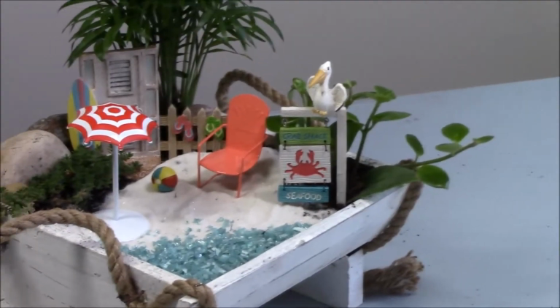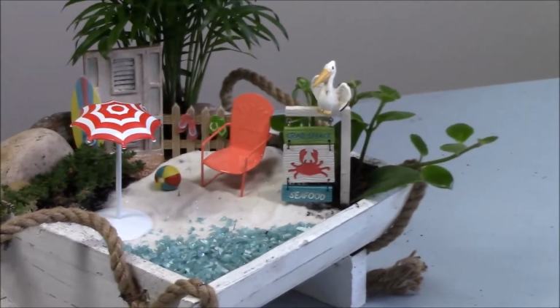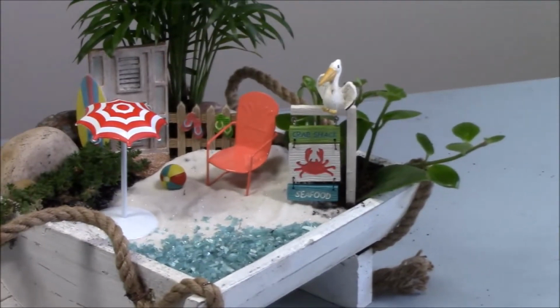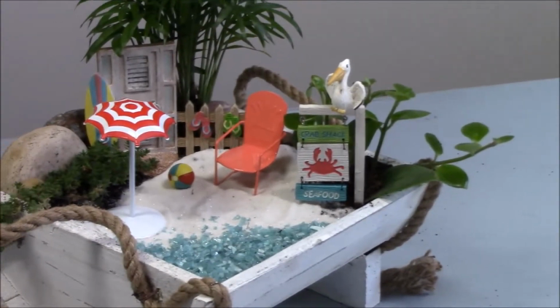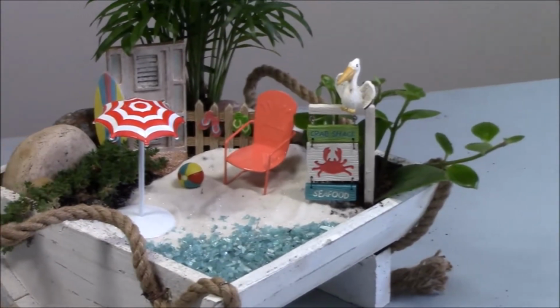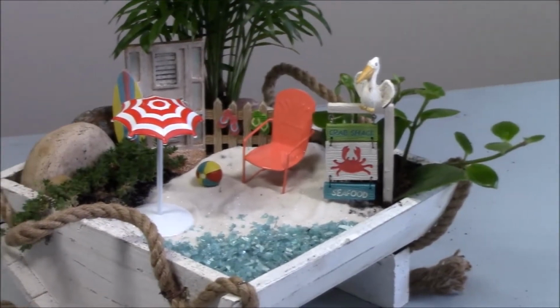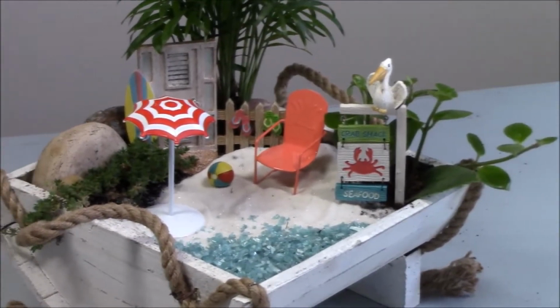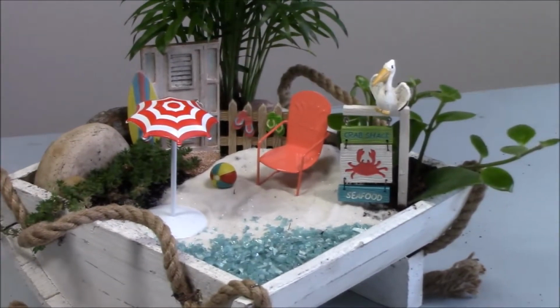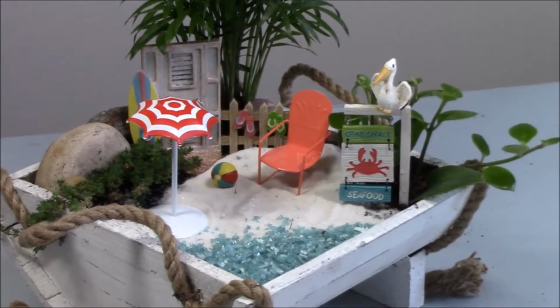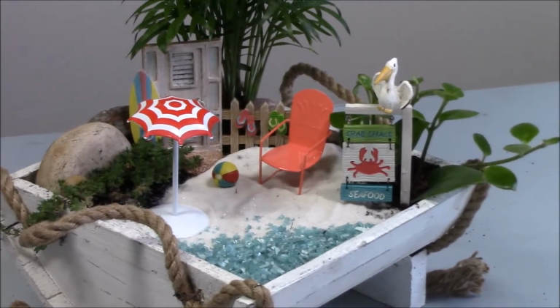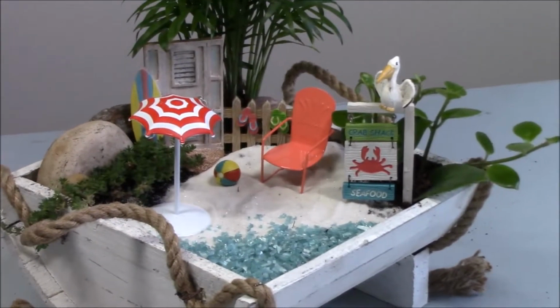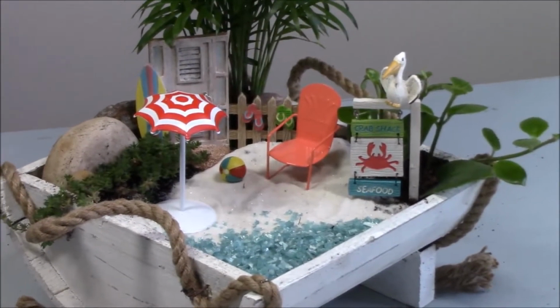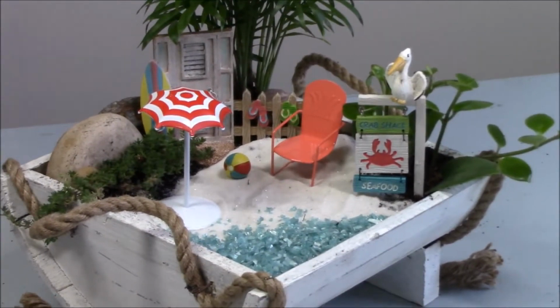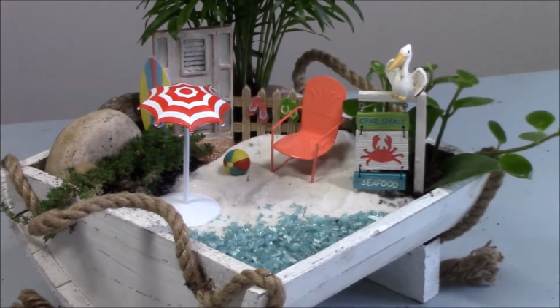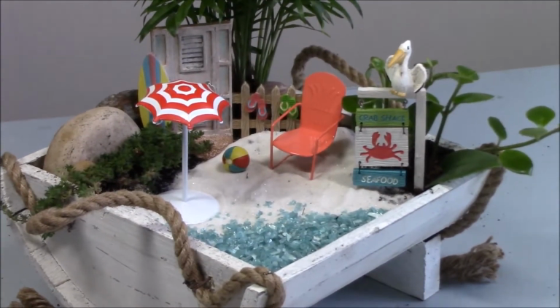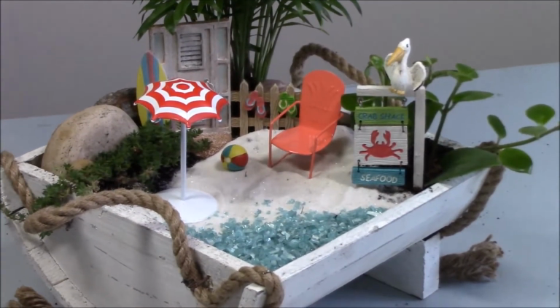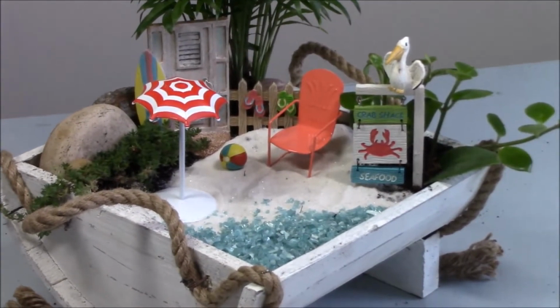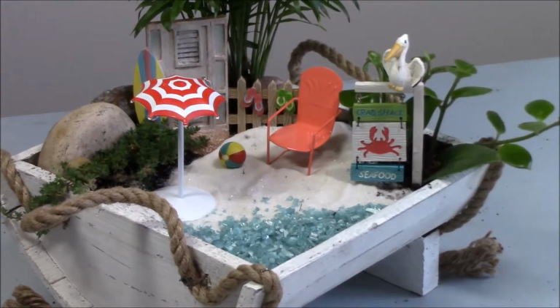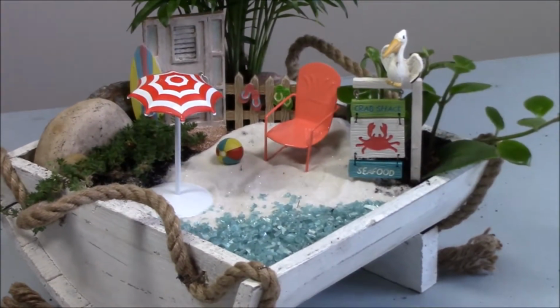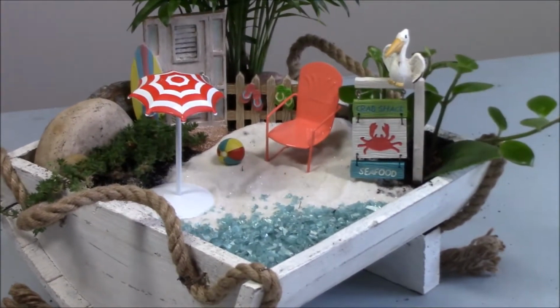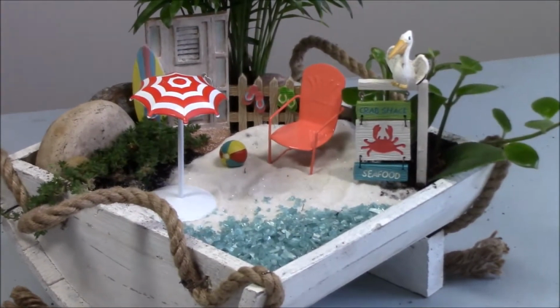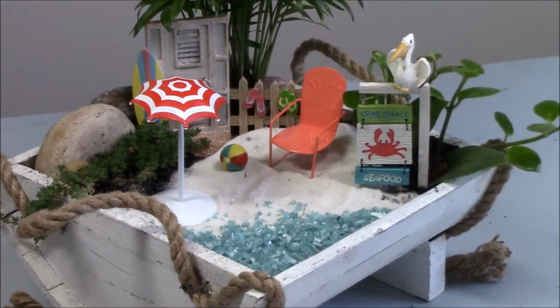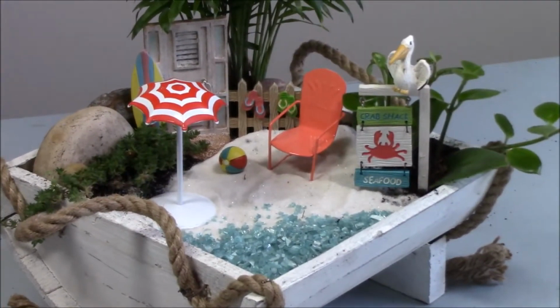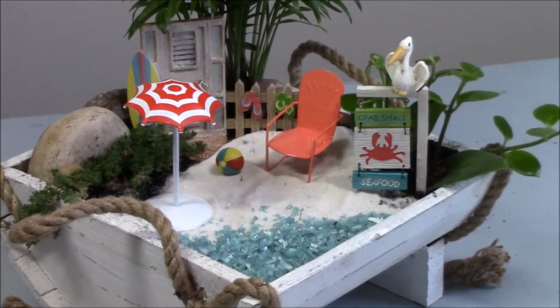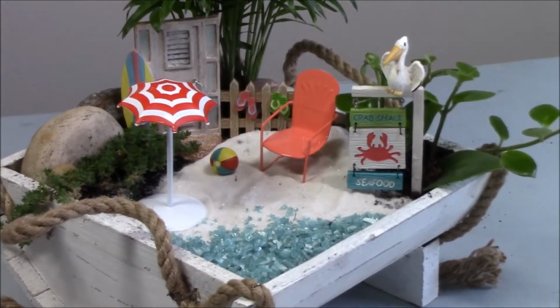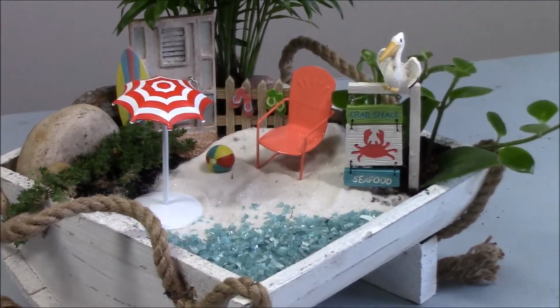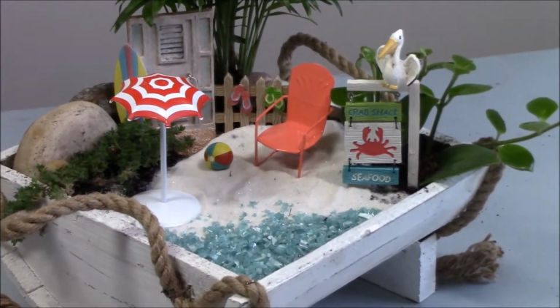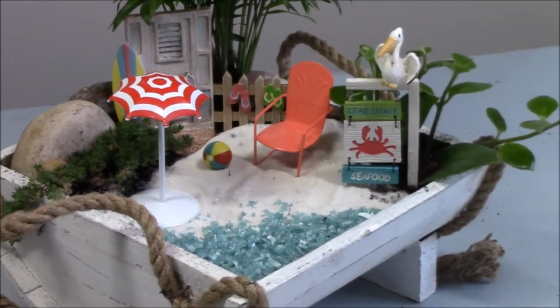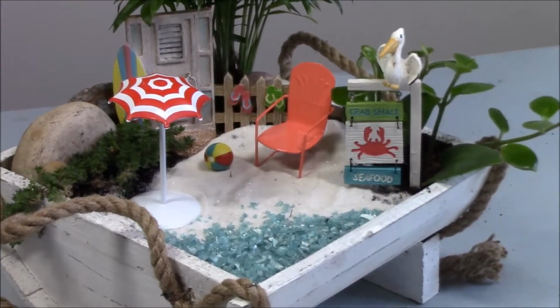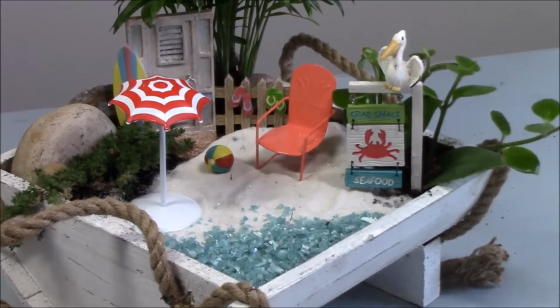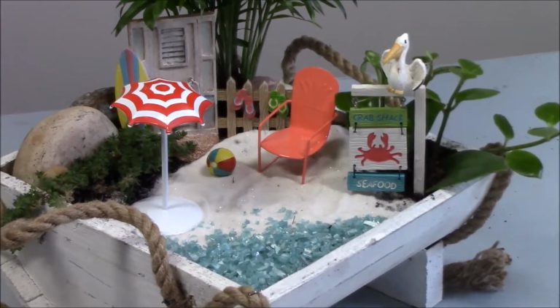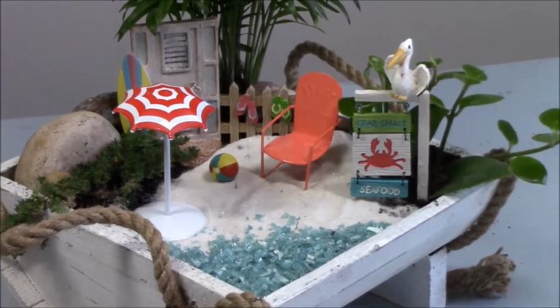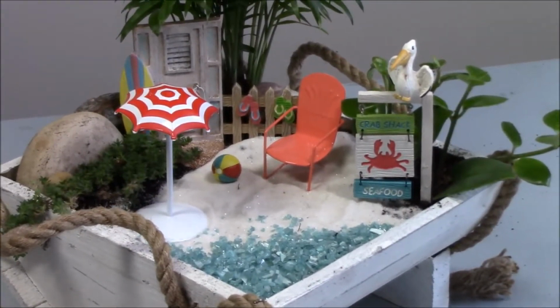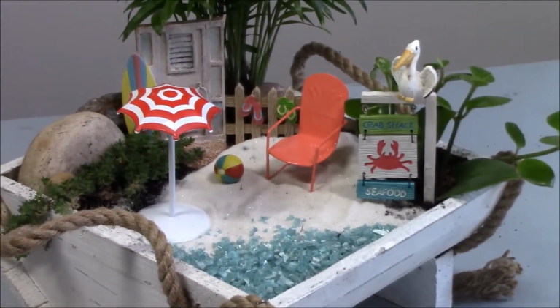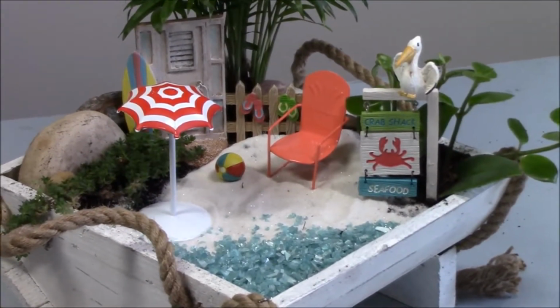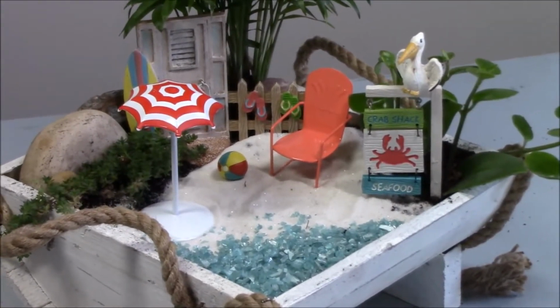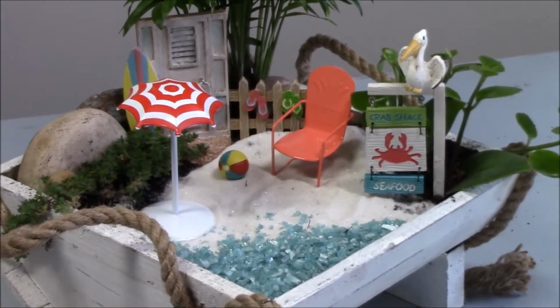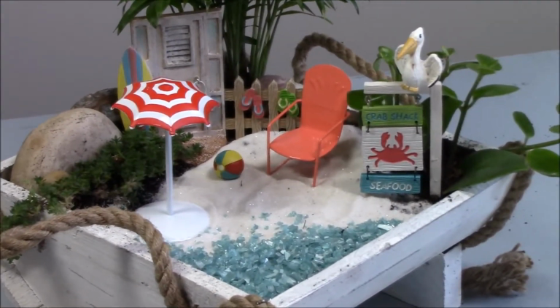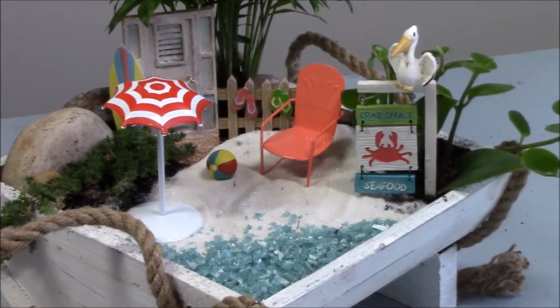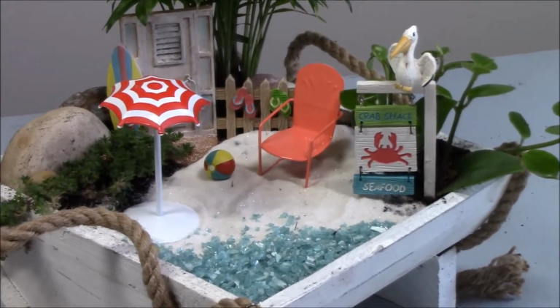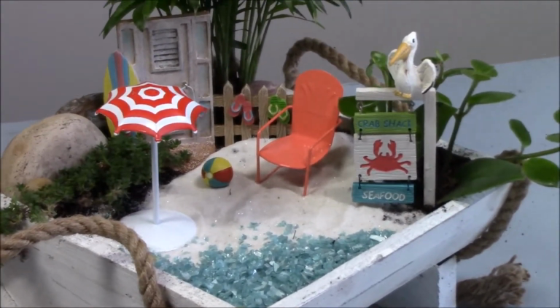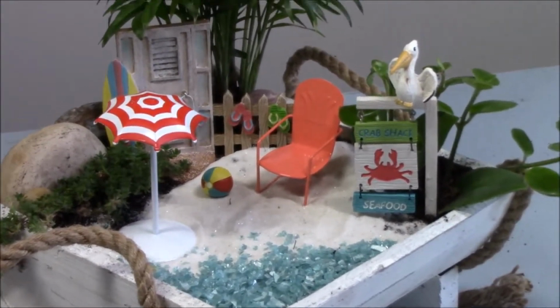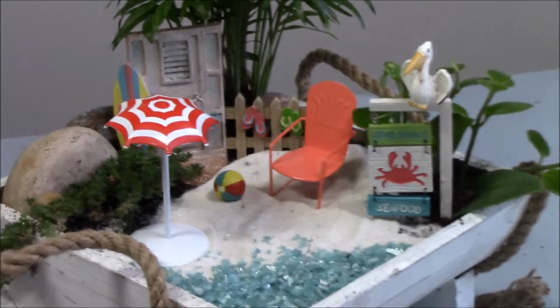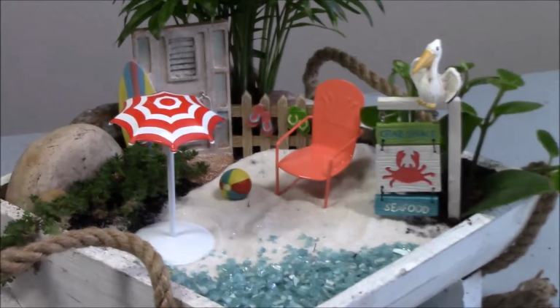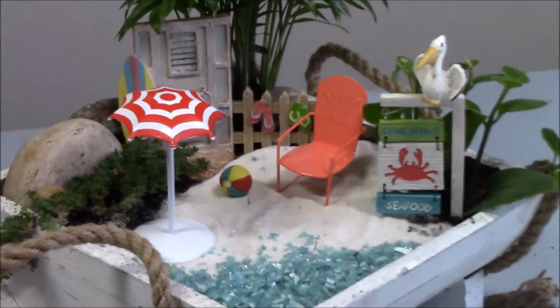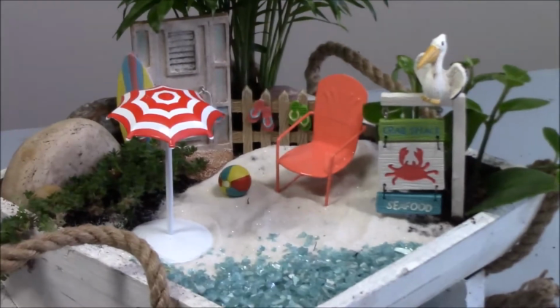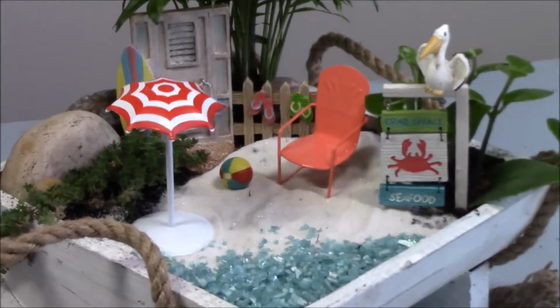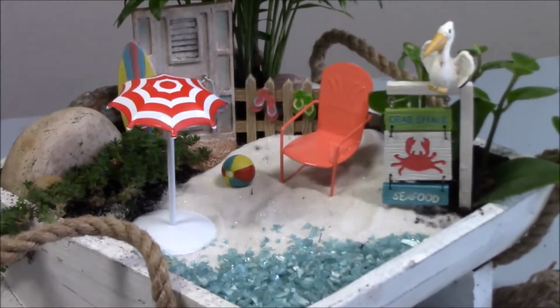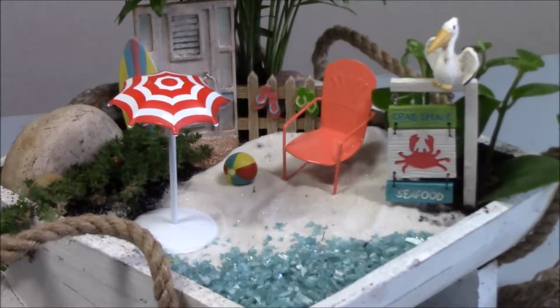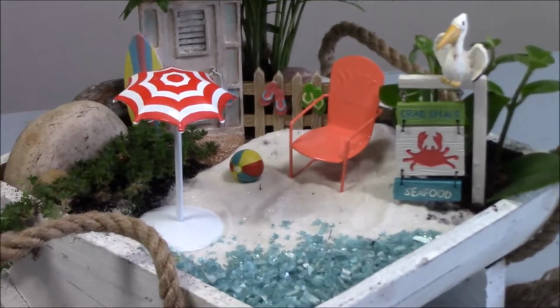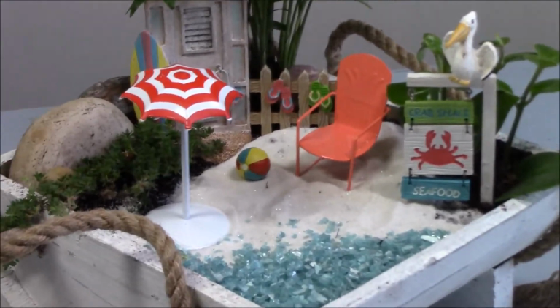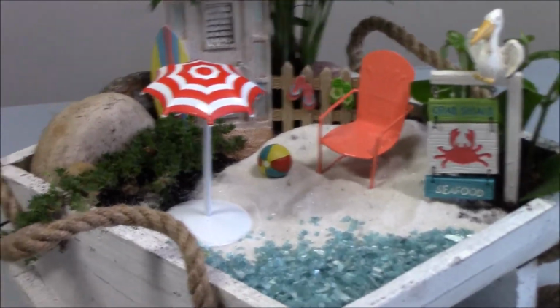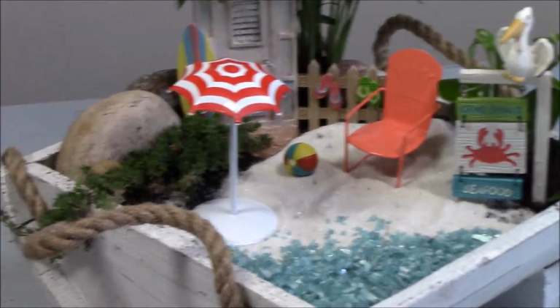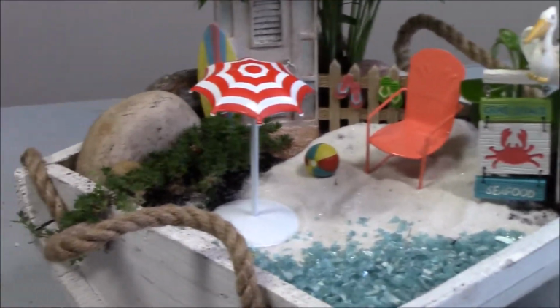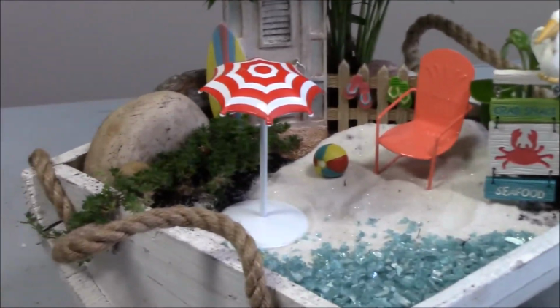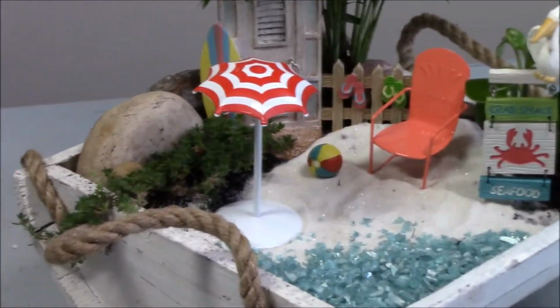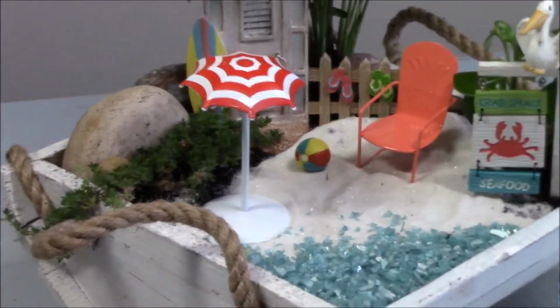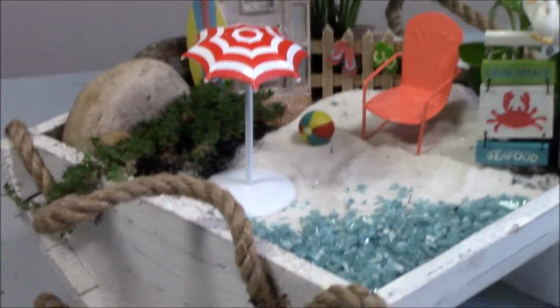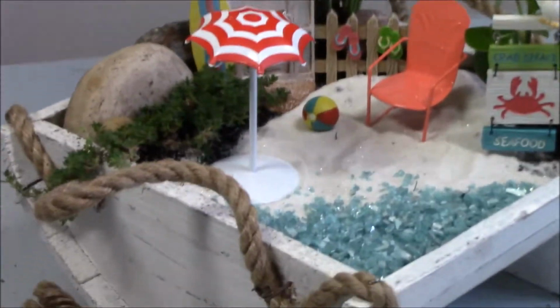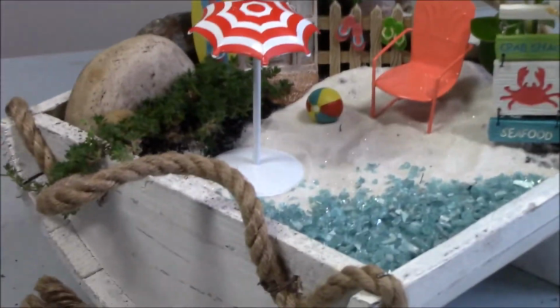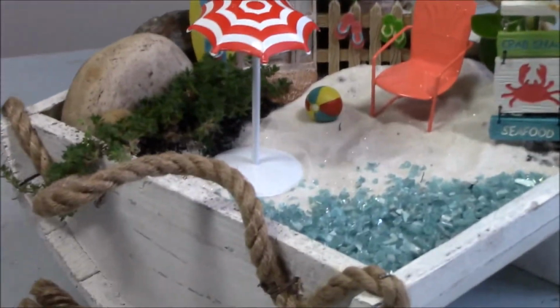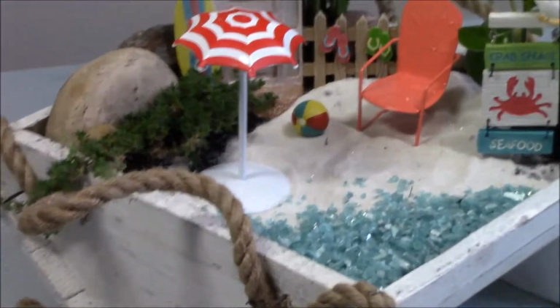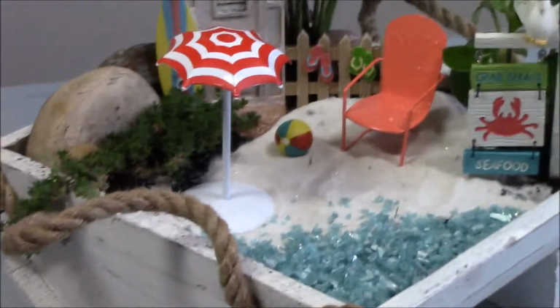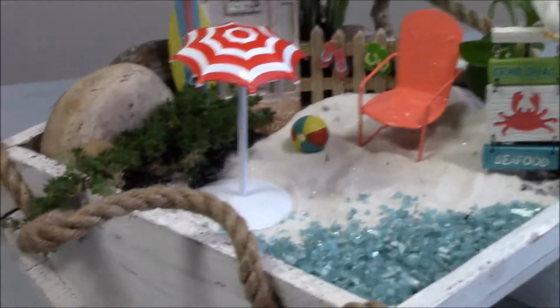So this is our little beach garden. I think it's super cute.